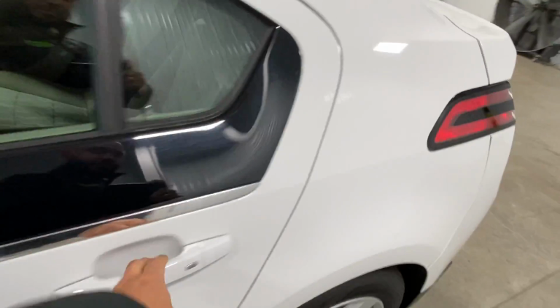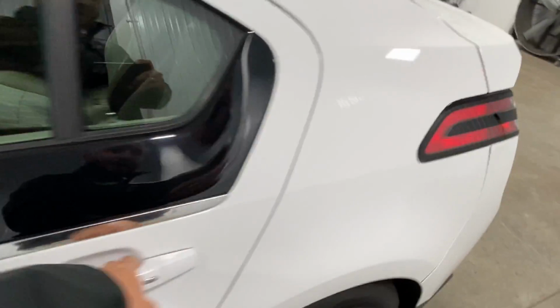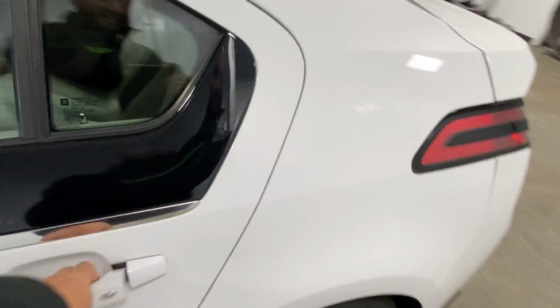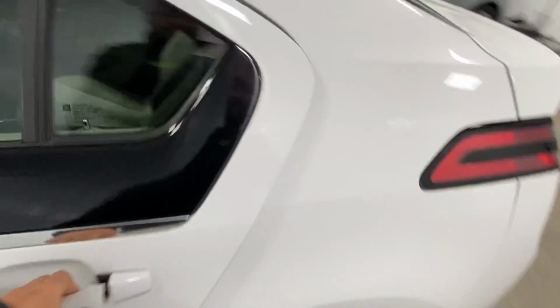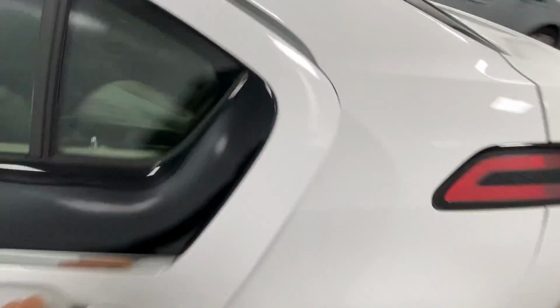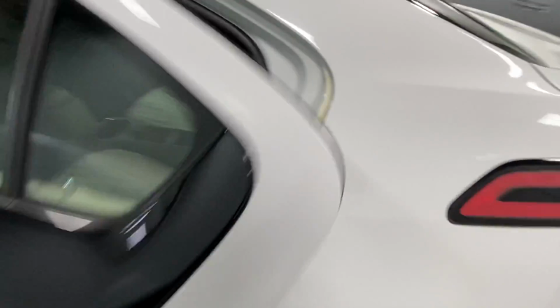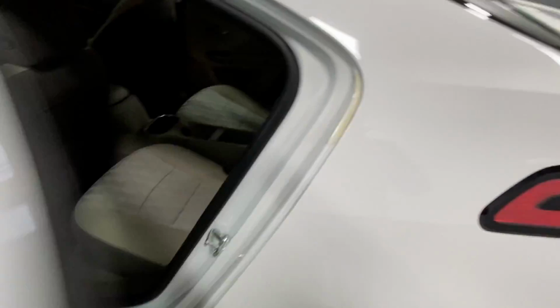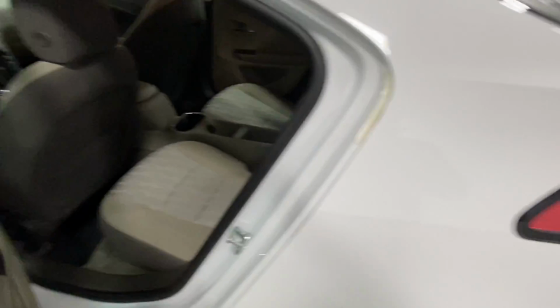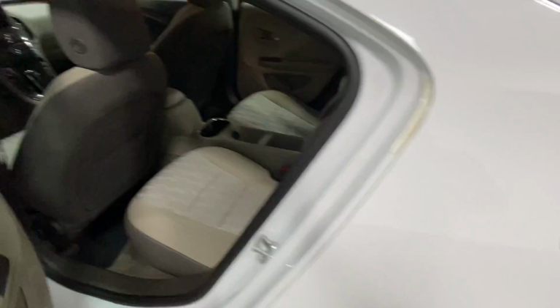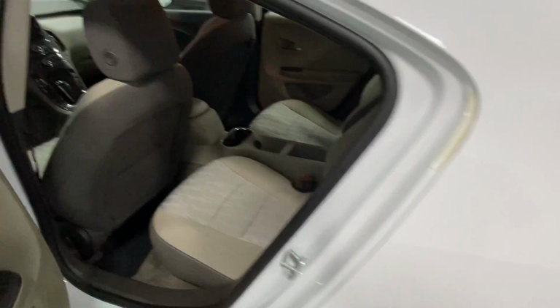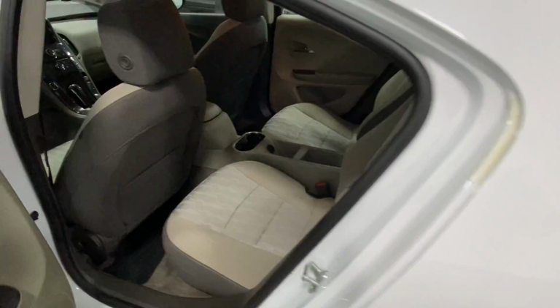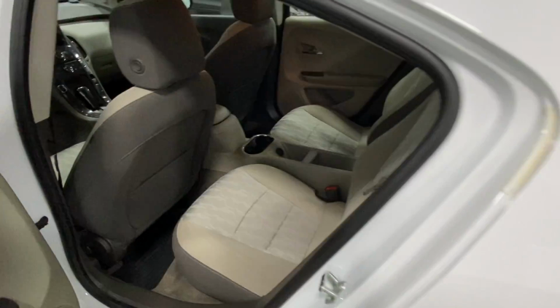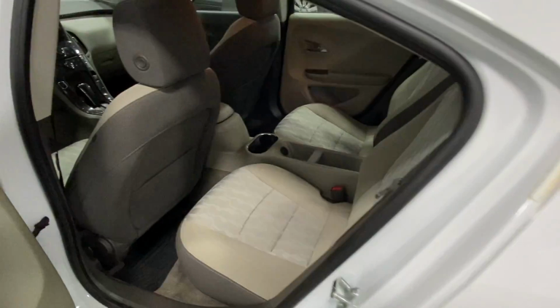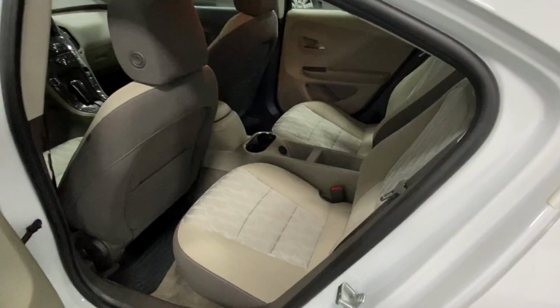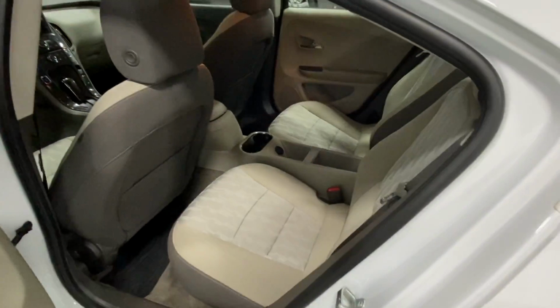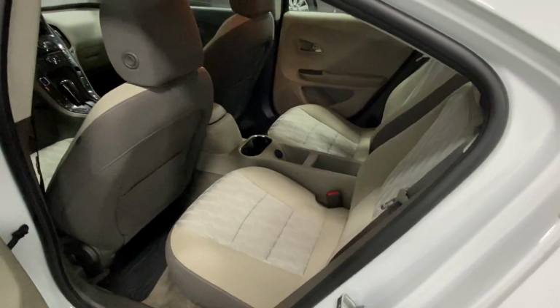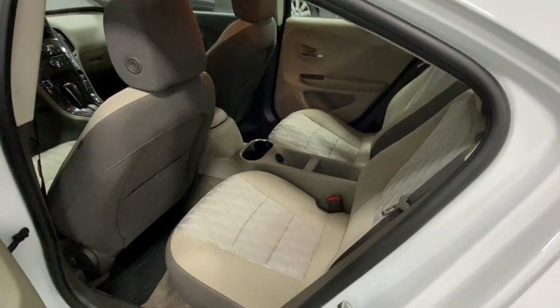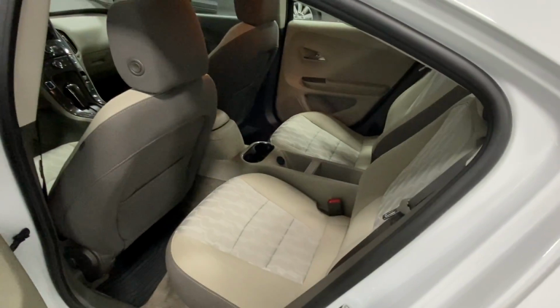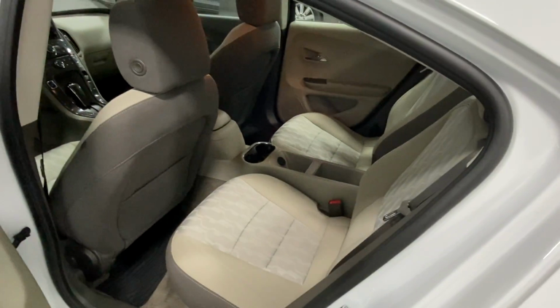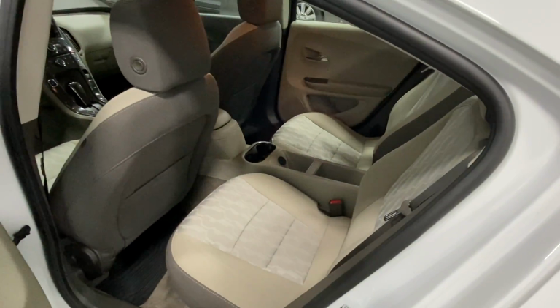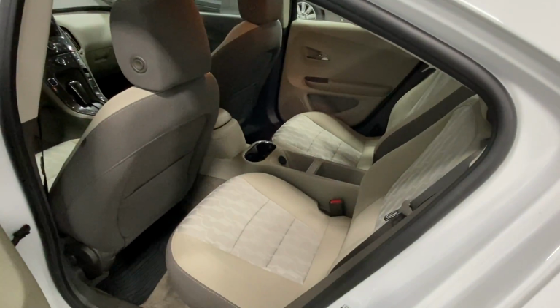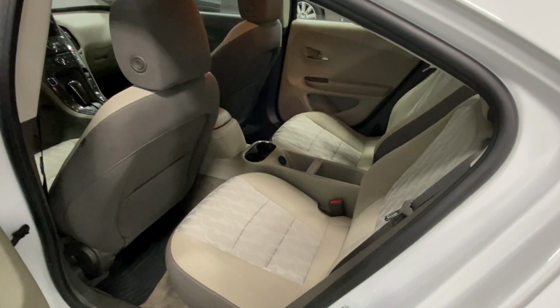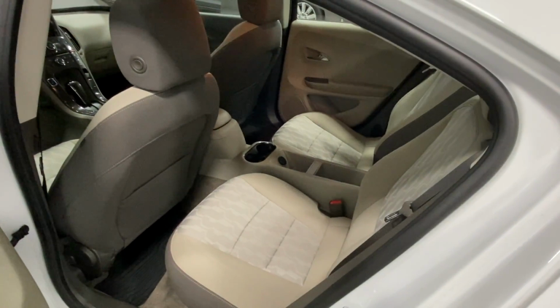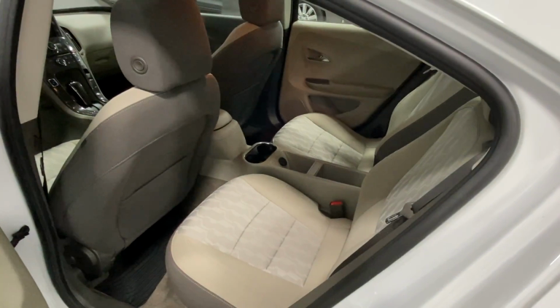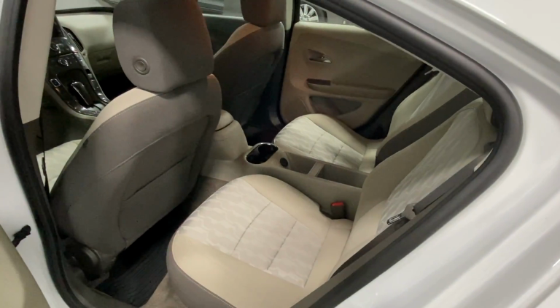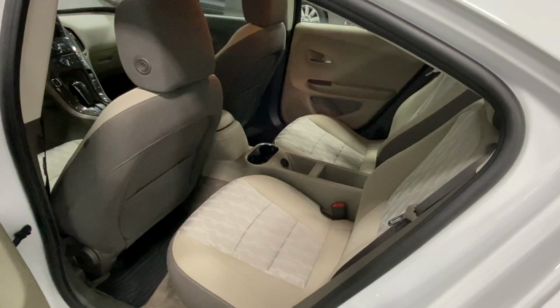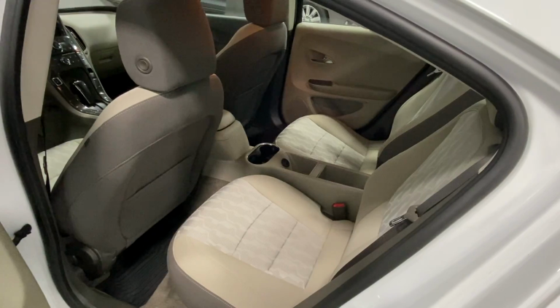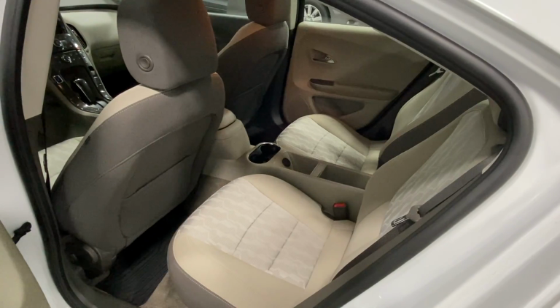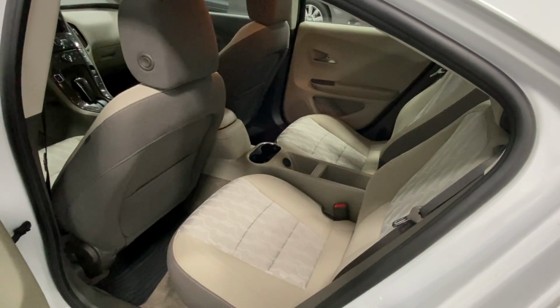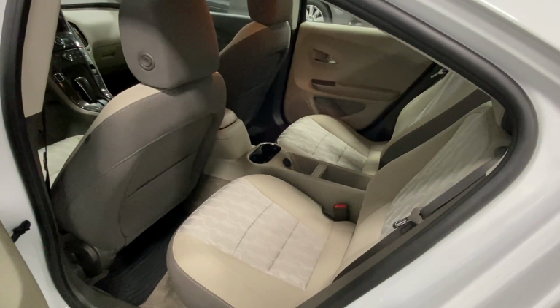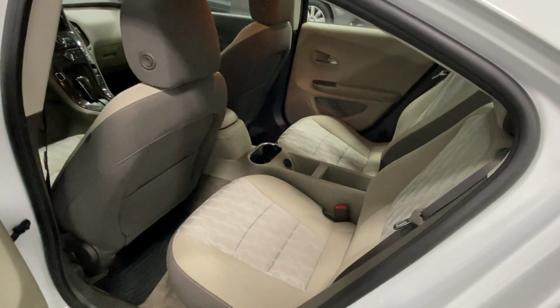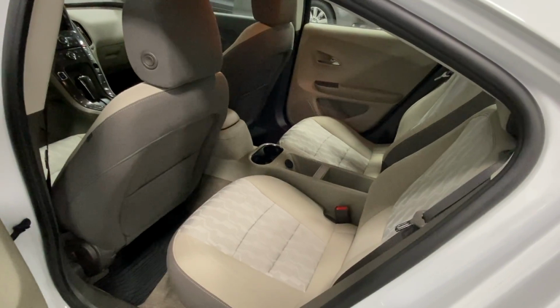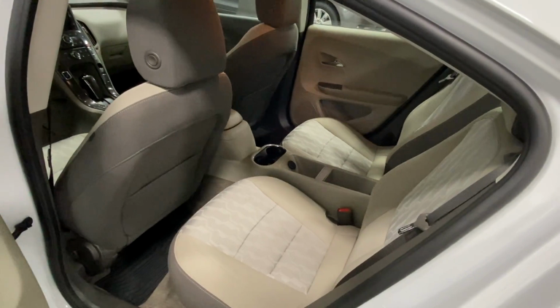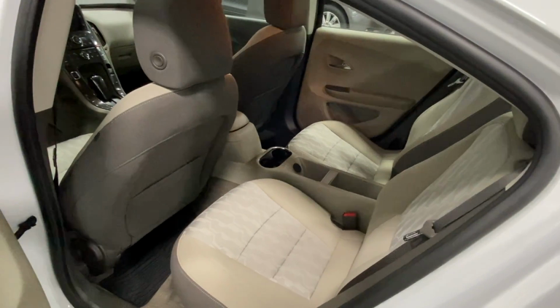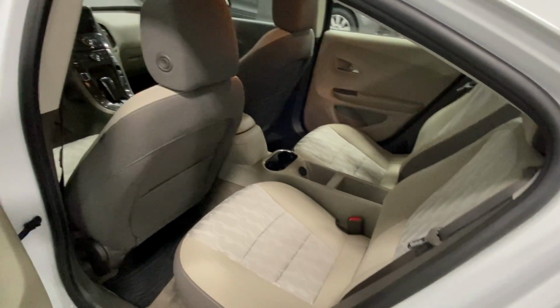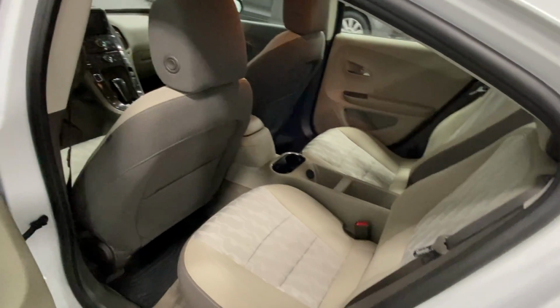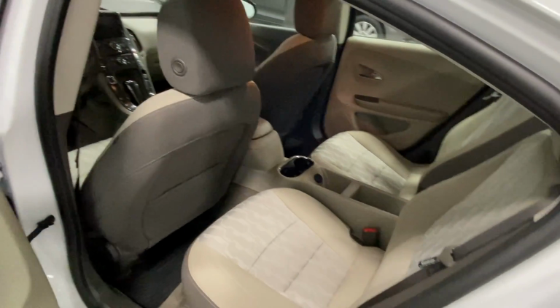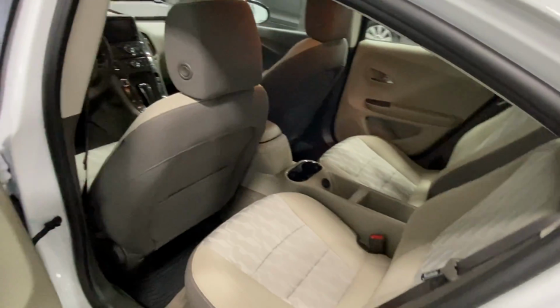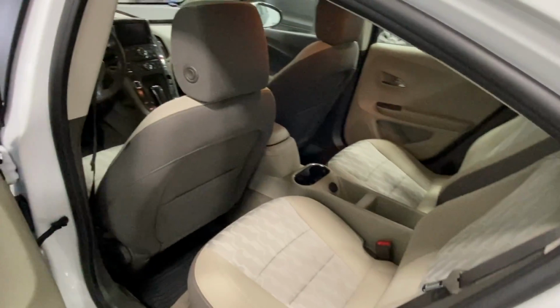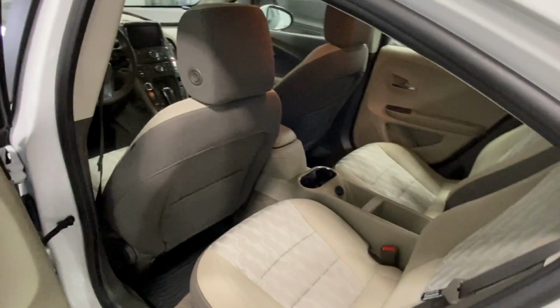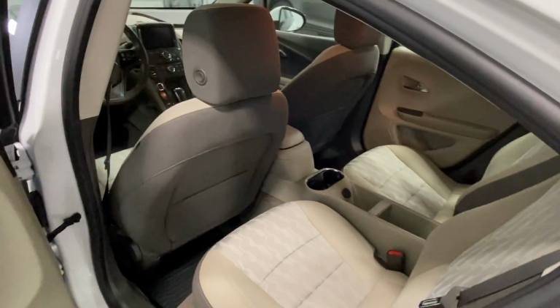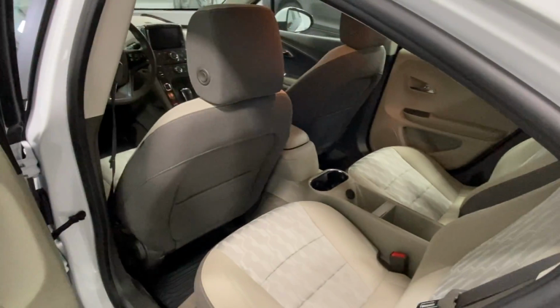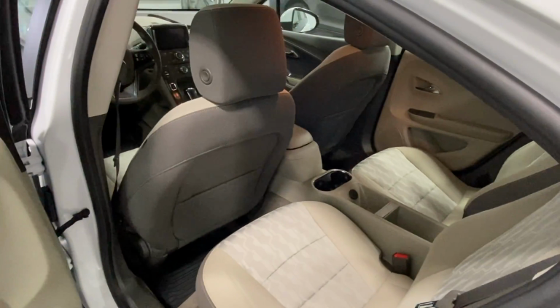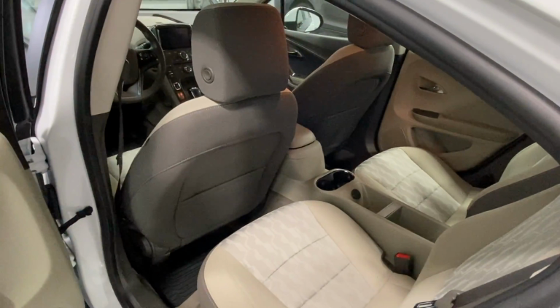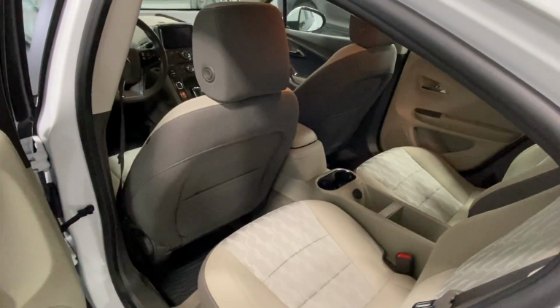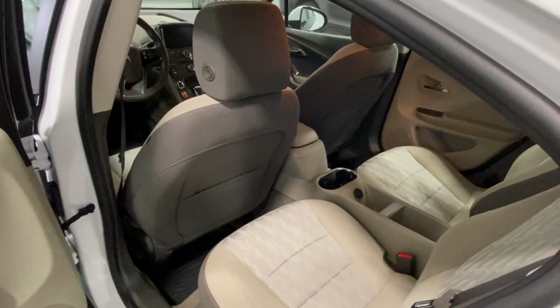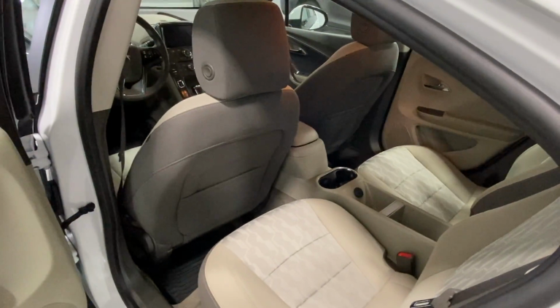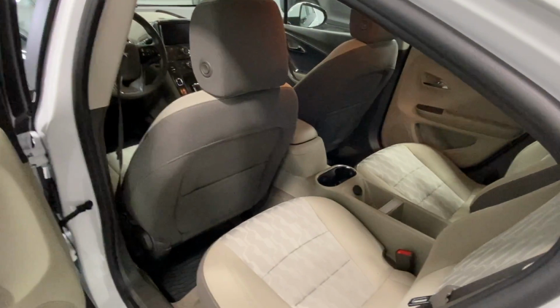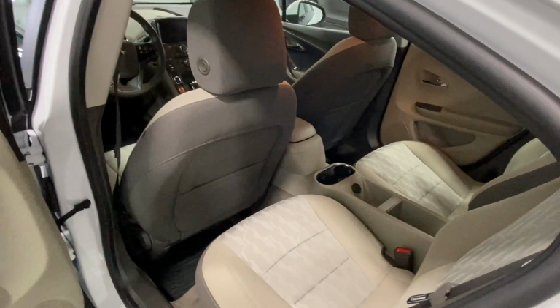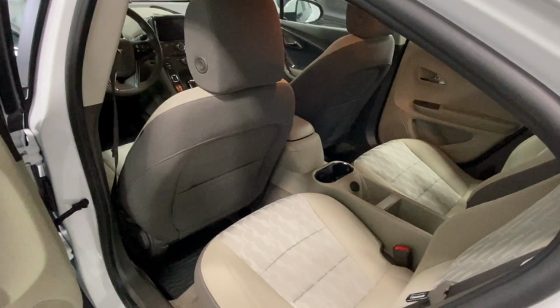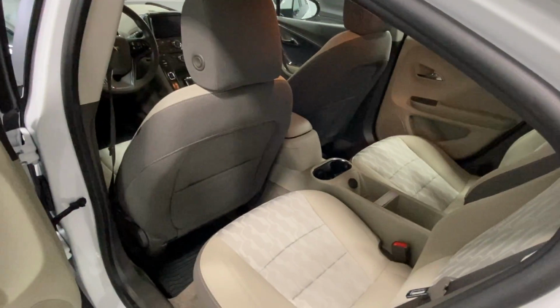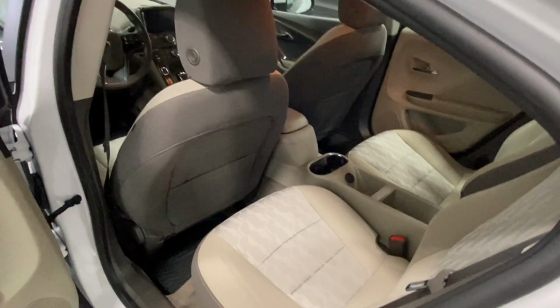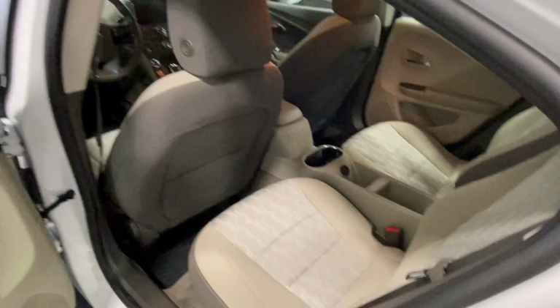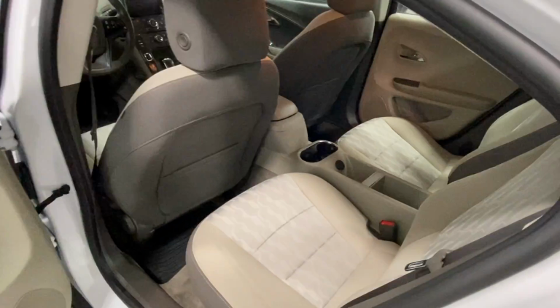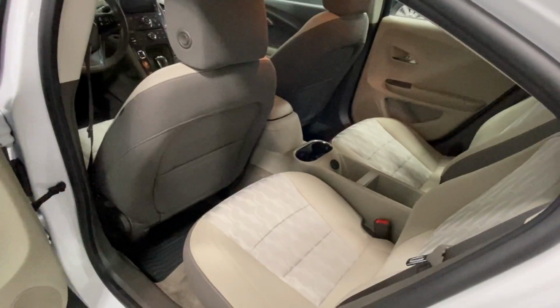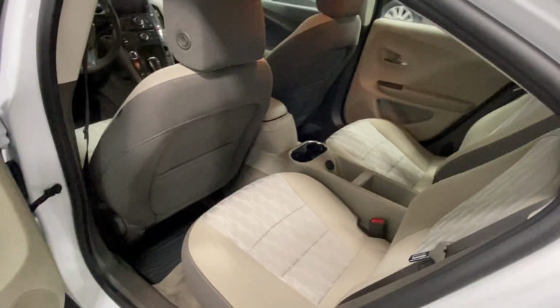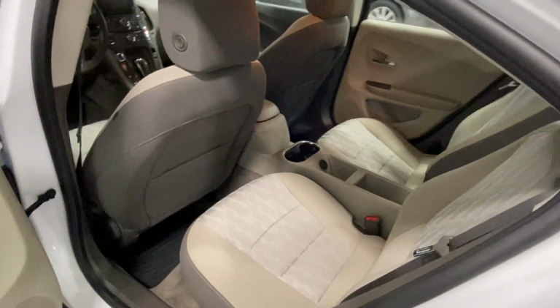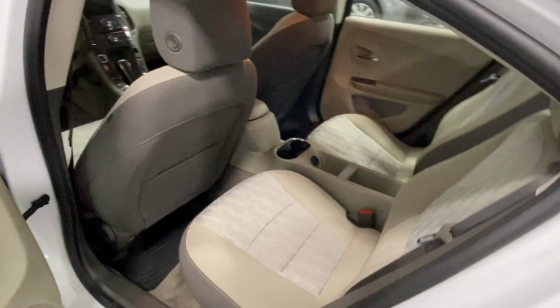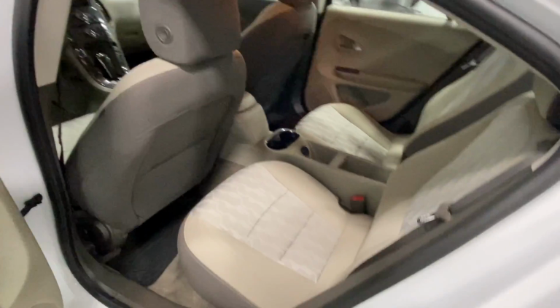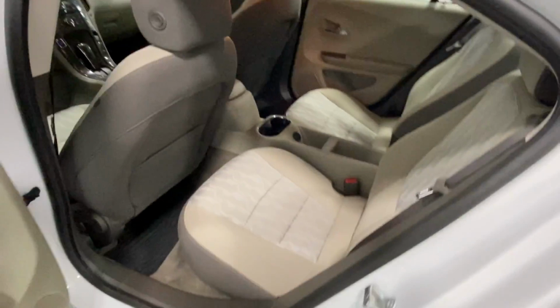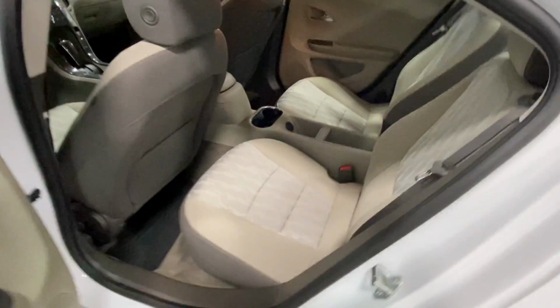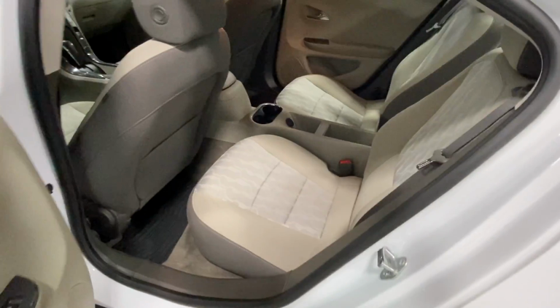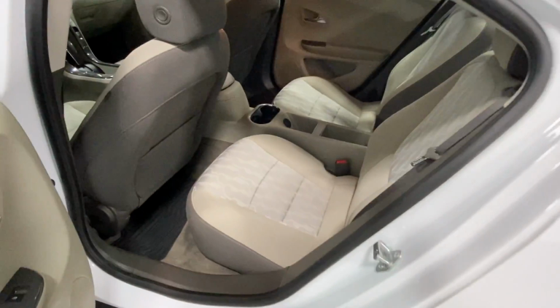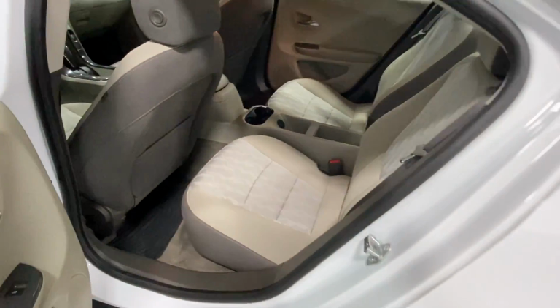Back seat — again, no rips, tears, stains, or odors. Nothing like that whatsoever. Very clean and roomy as well.